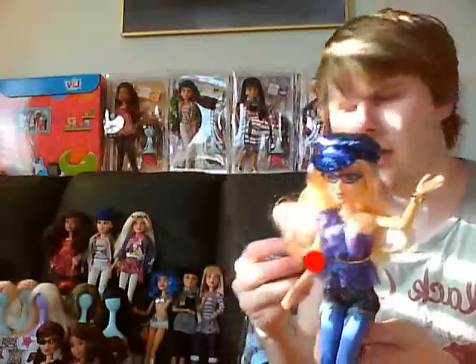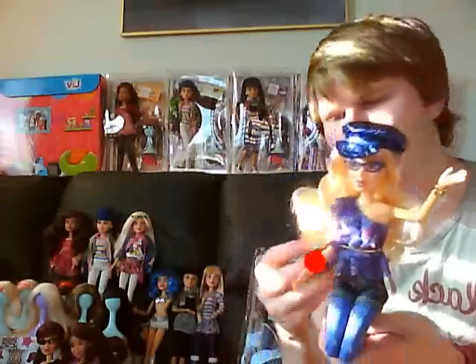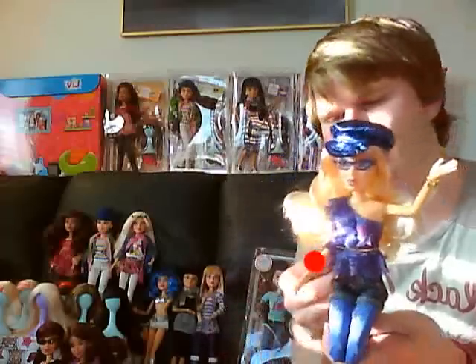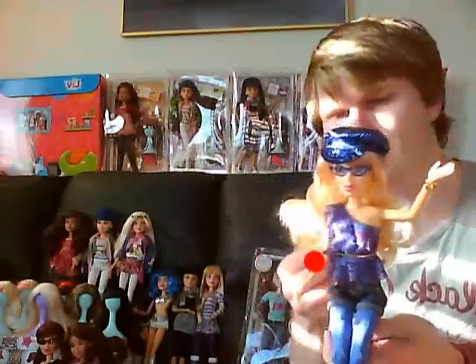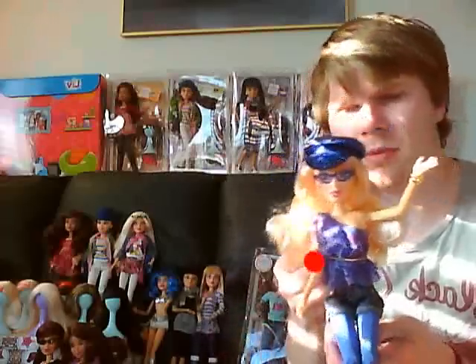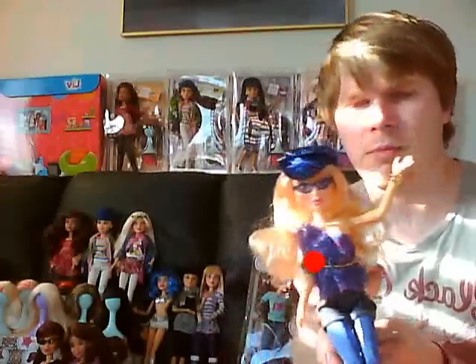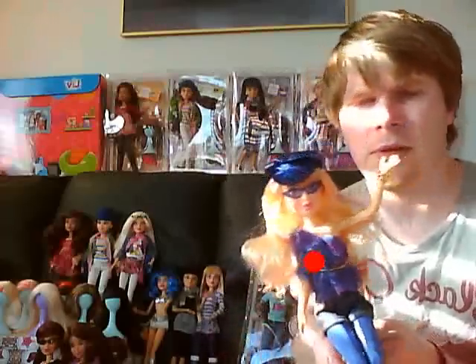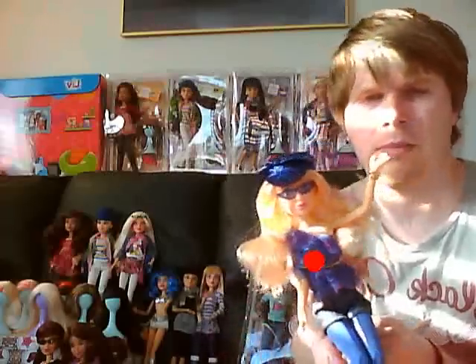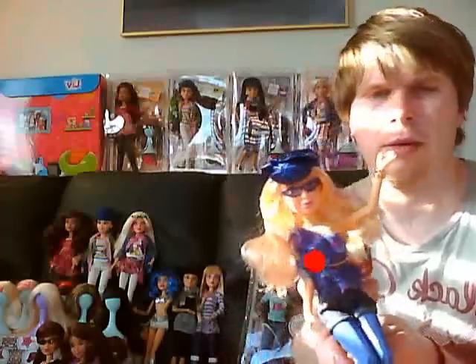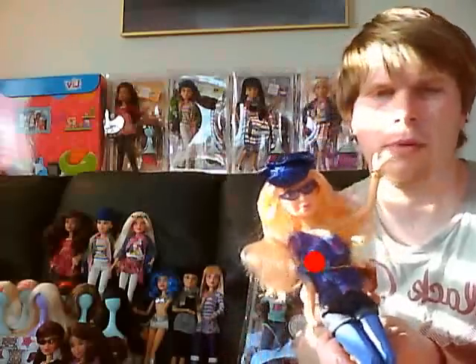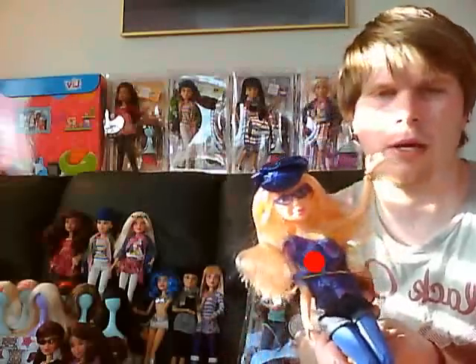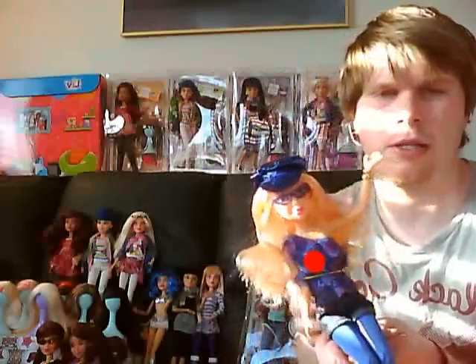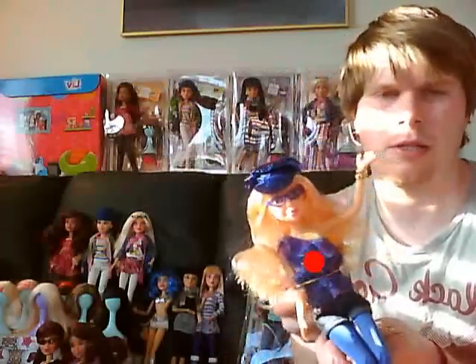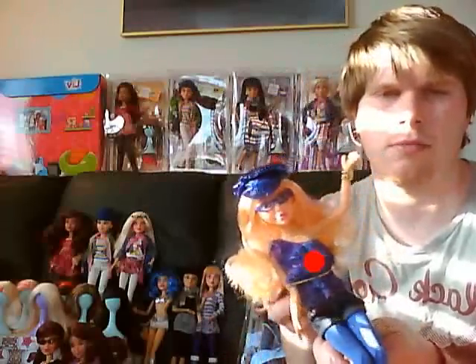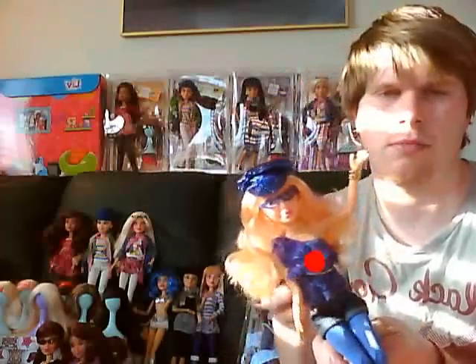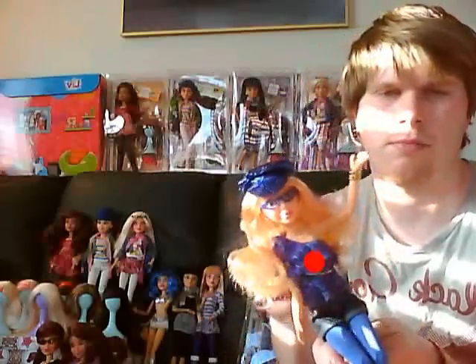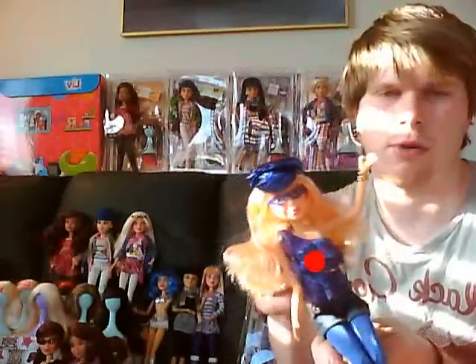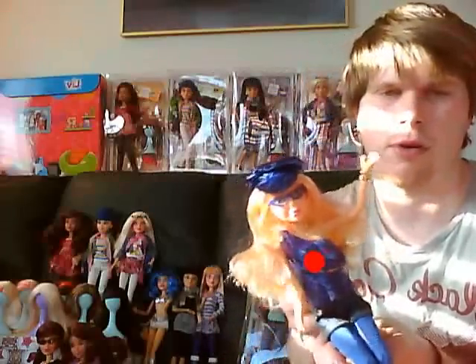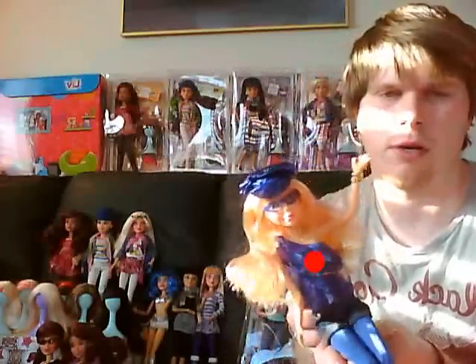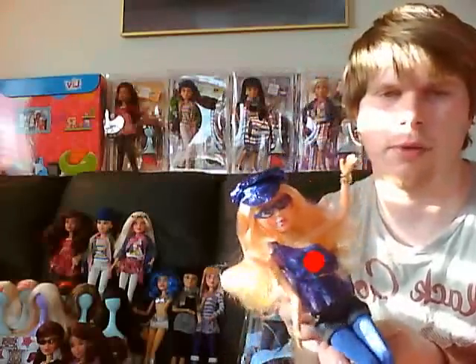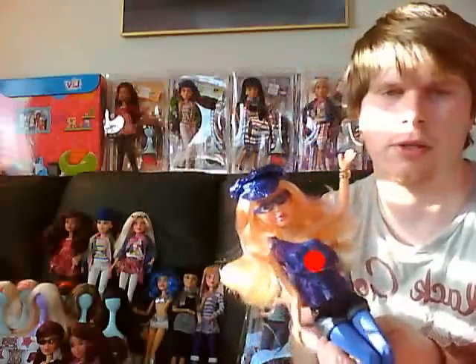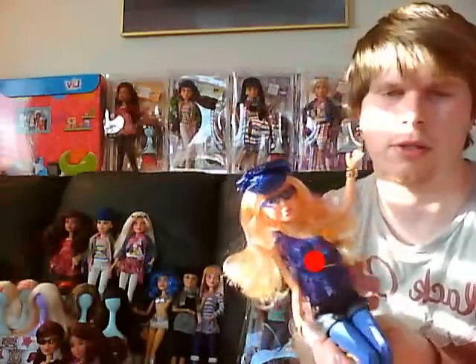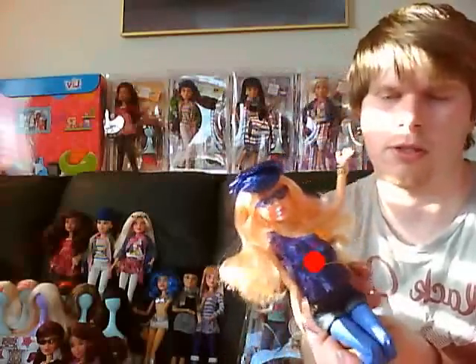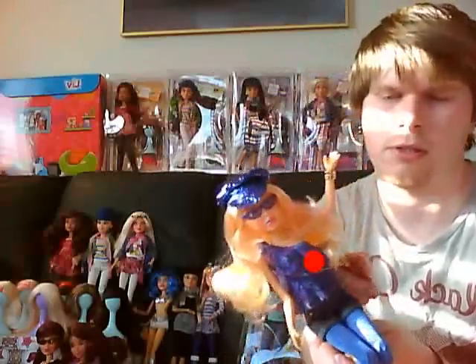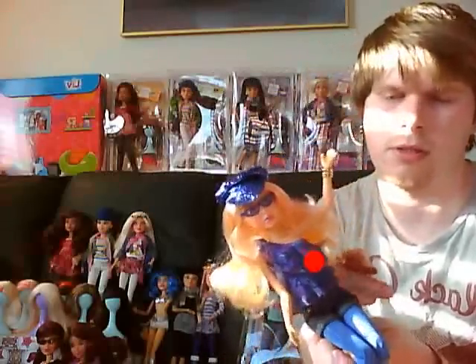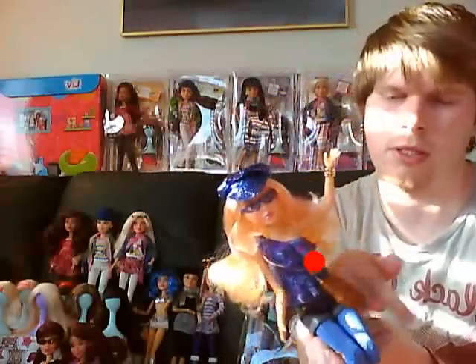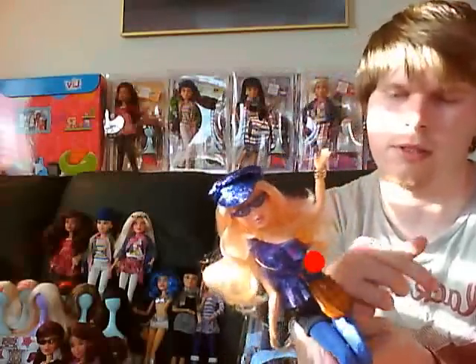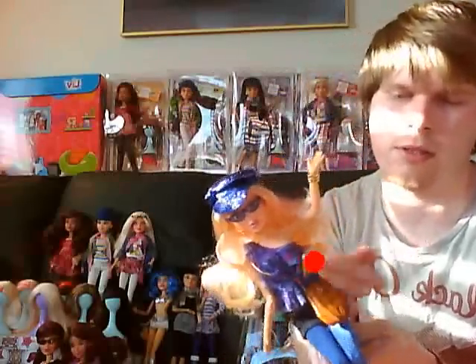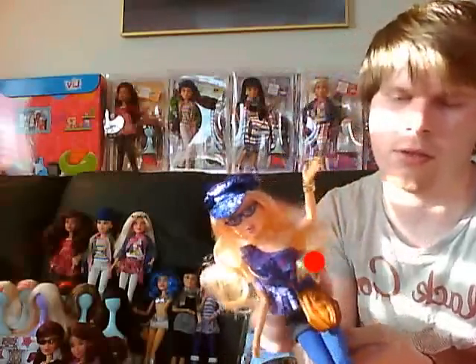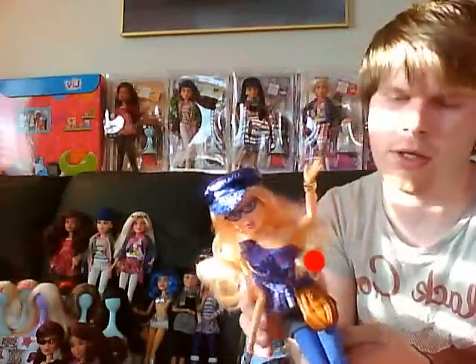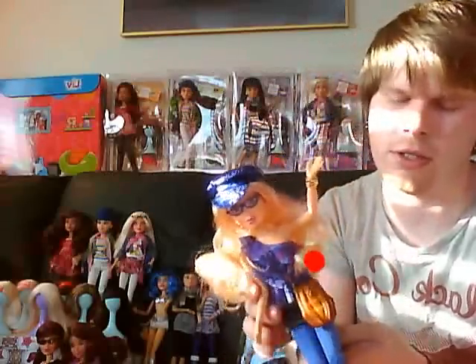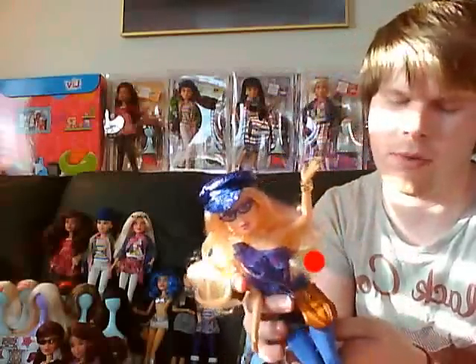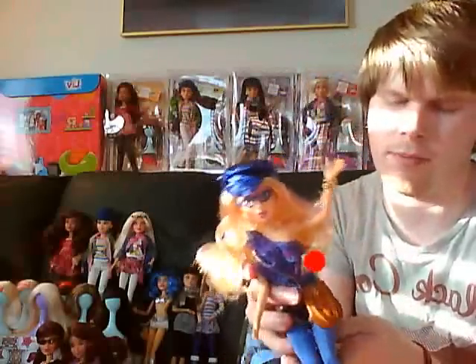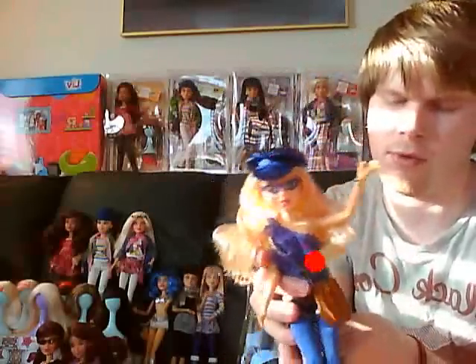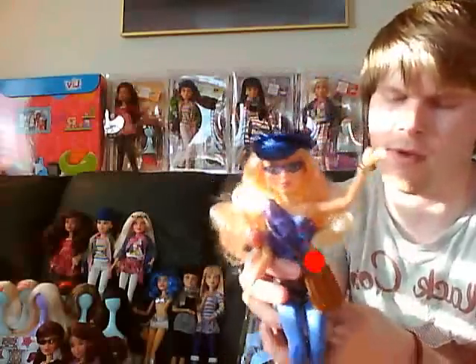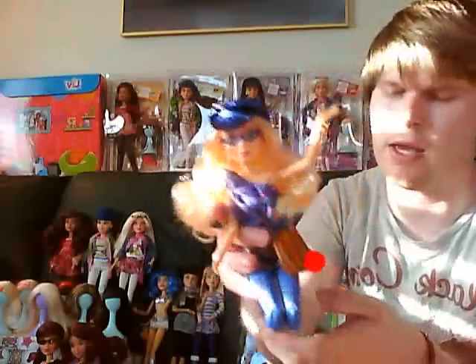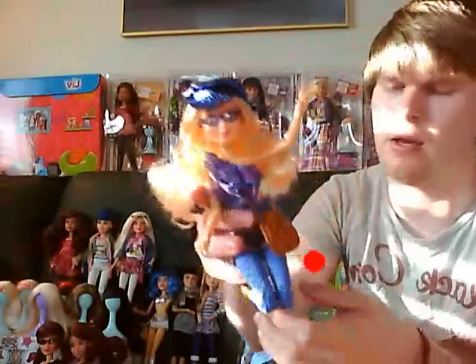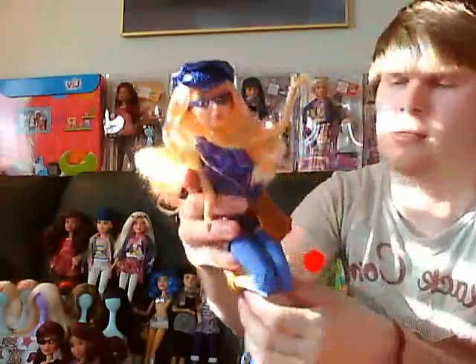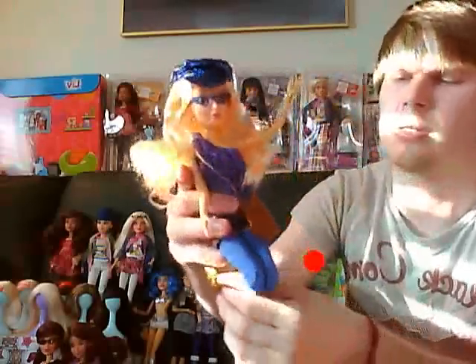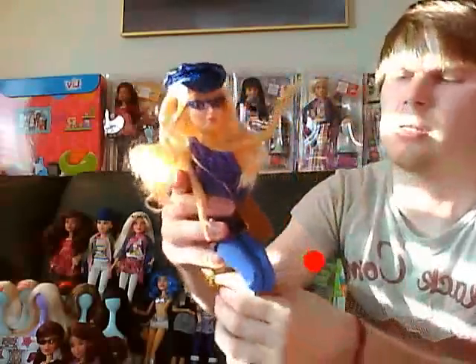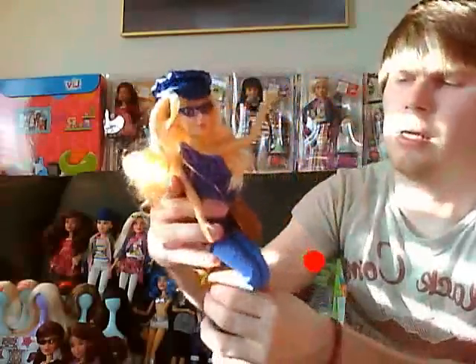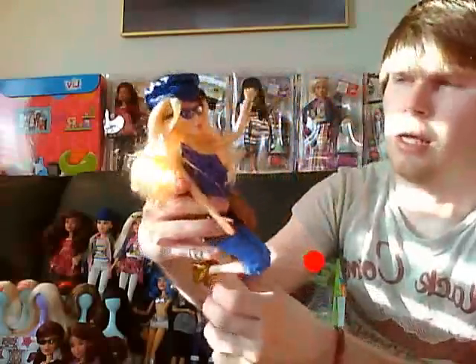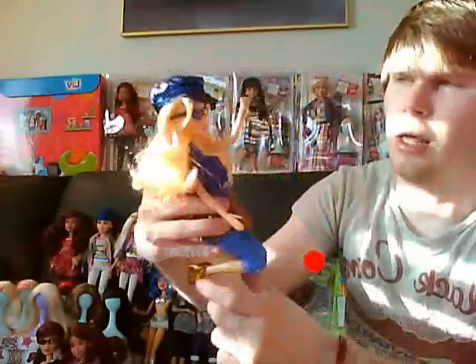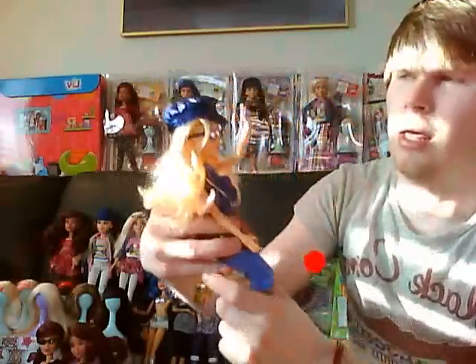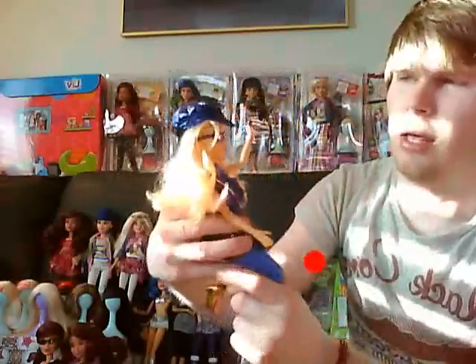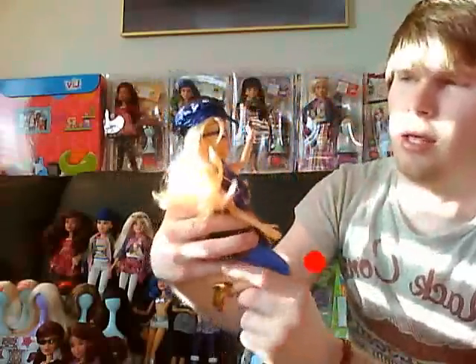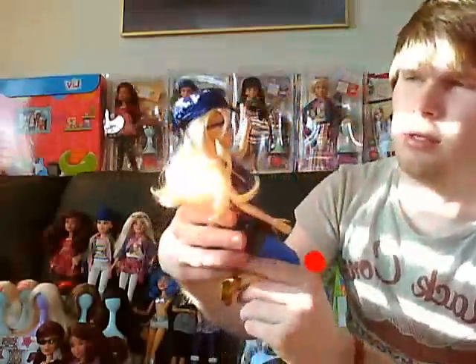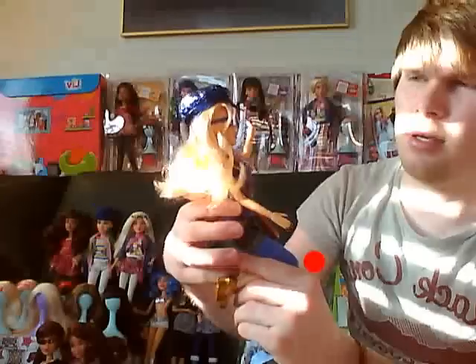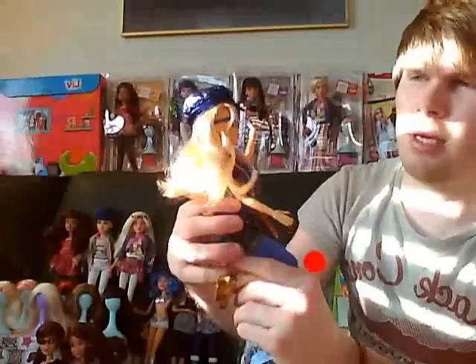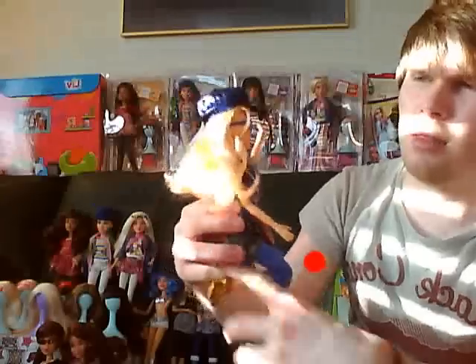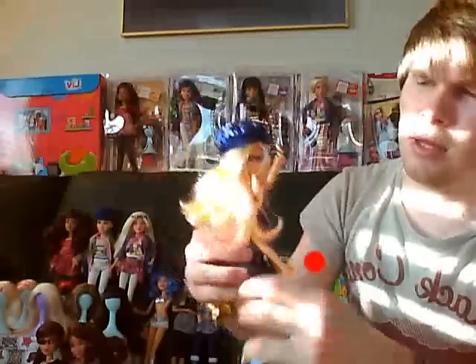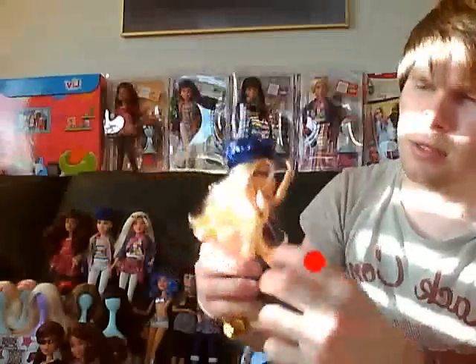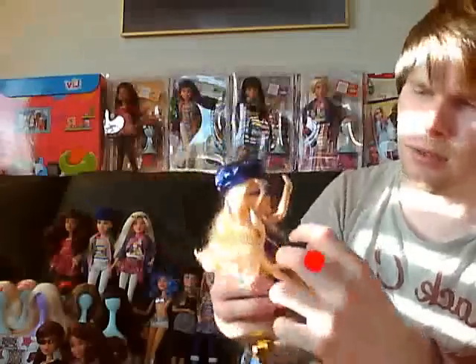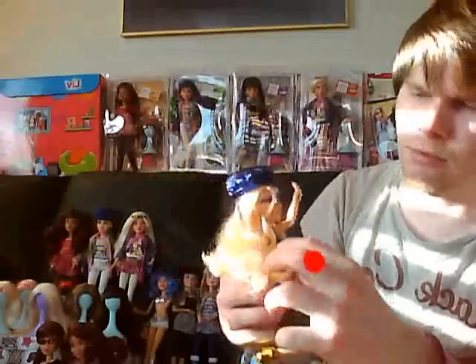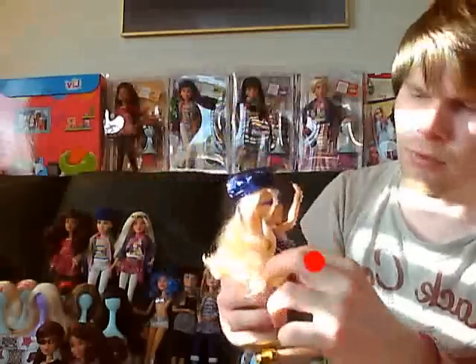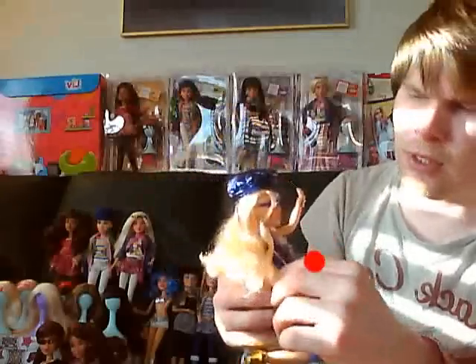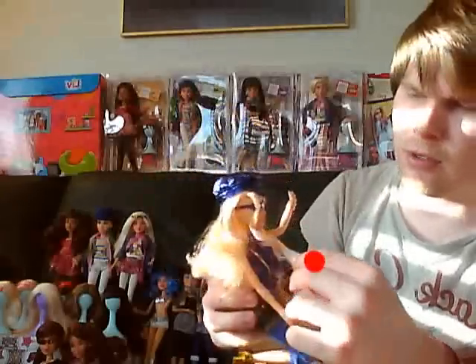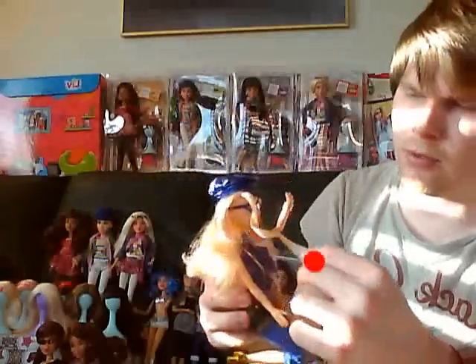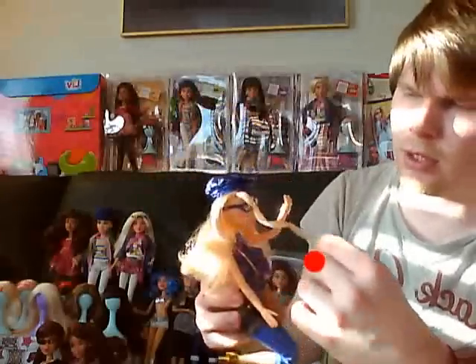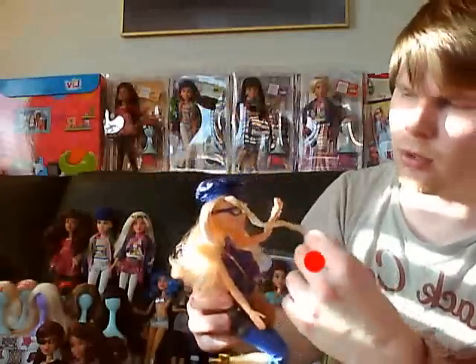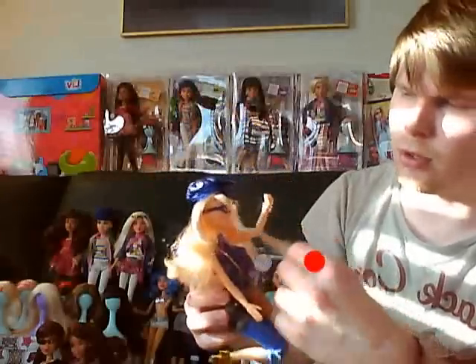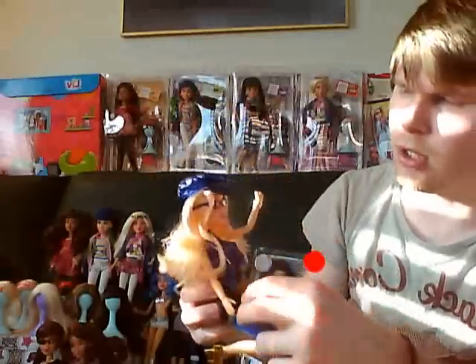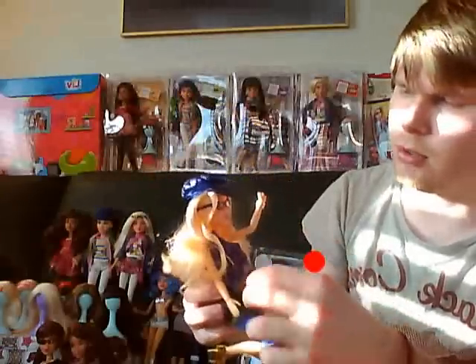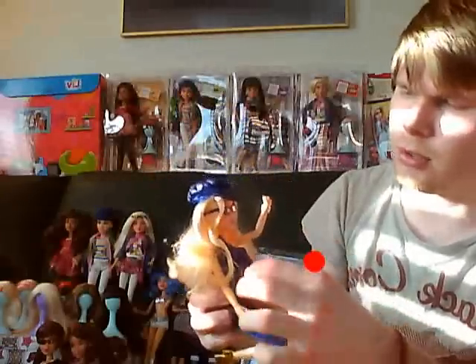This one actually comes with a puppy, but I just put it in a box because it's in storage — we're moving house. So yeah, these are really, really cool dolls.